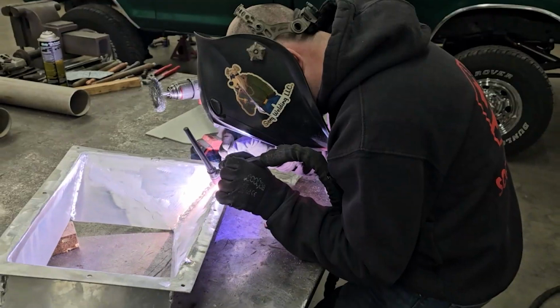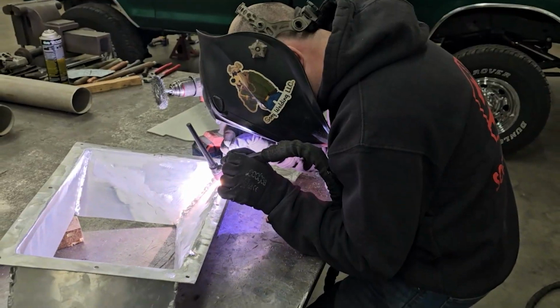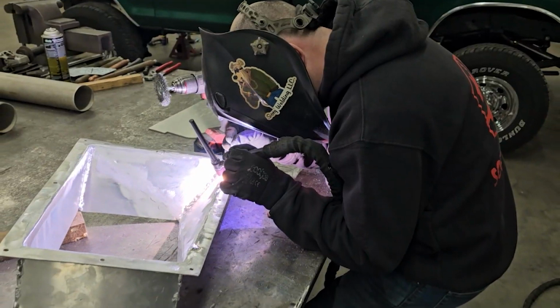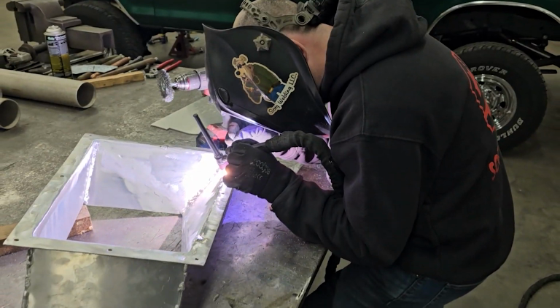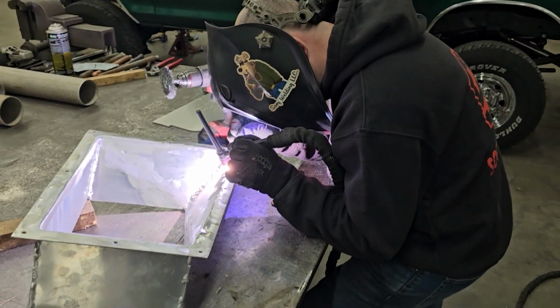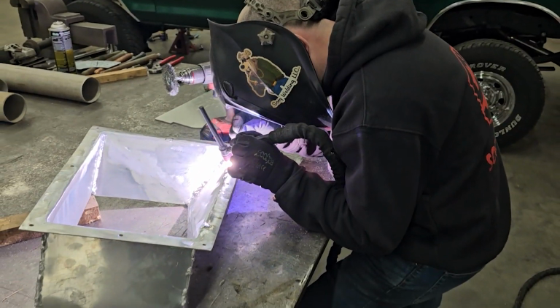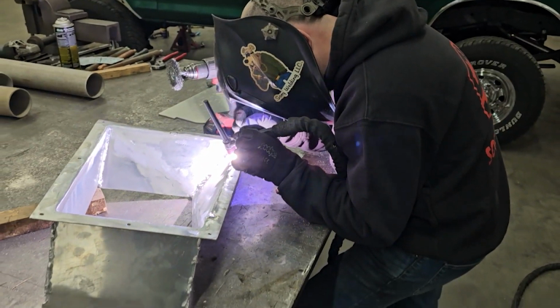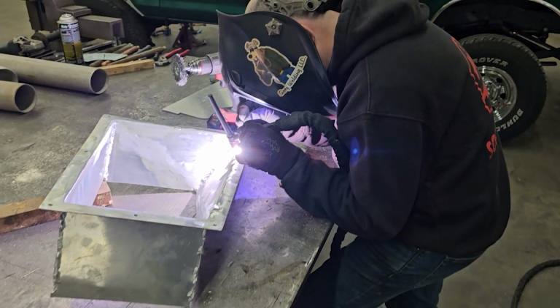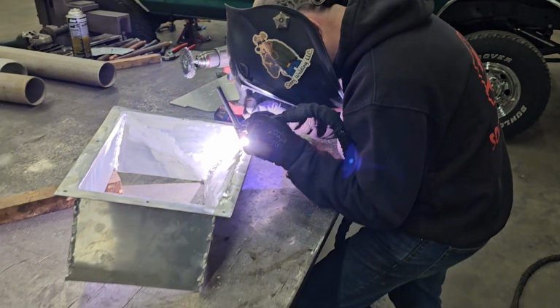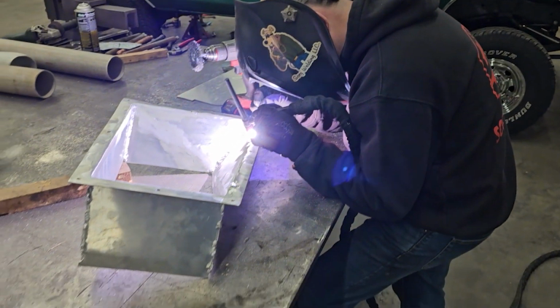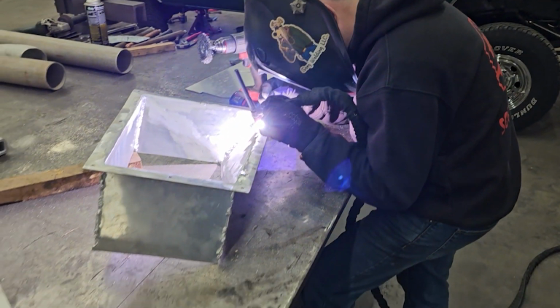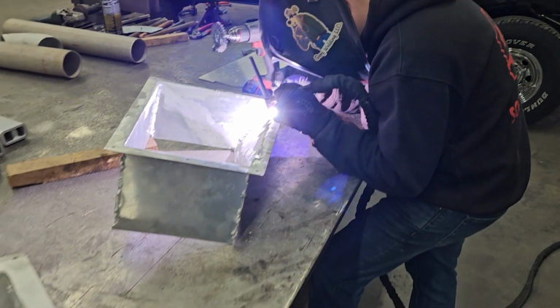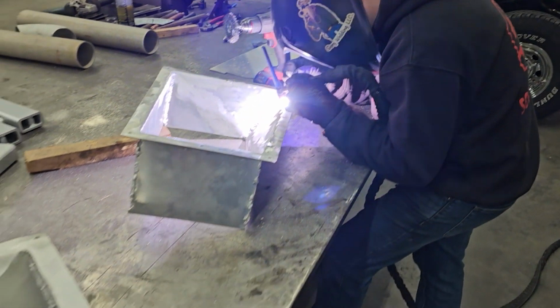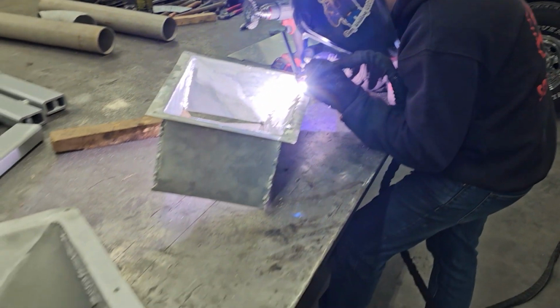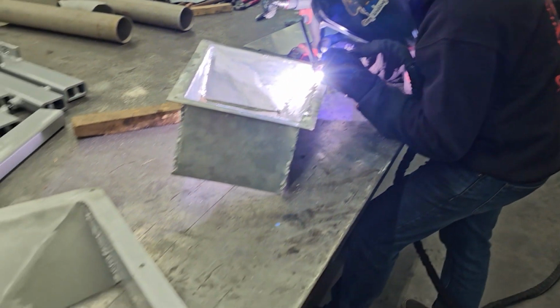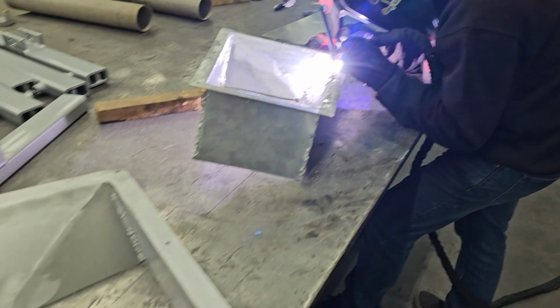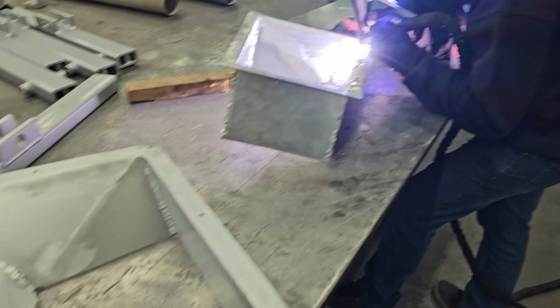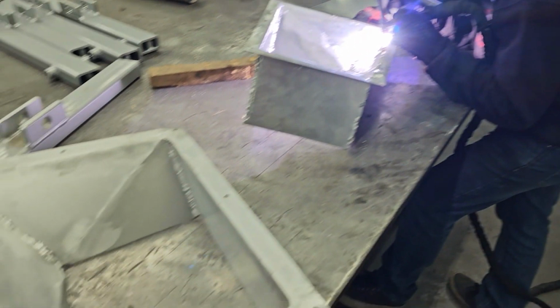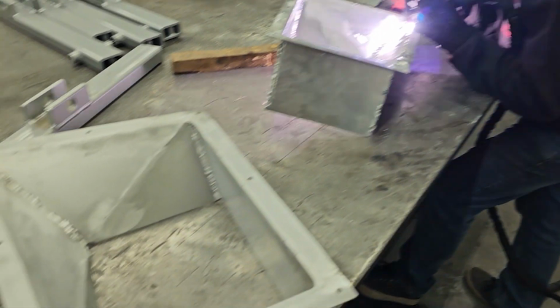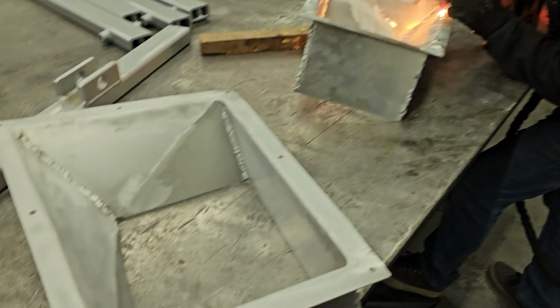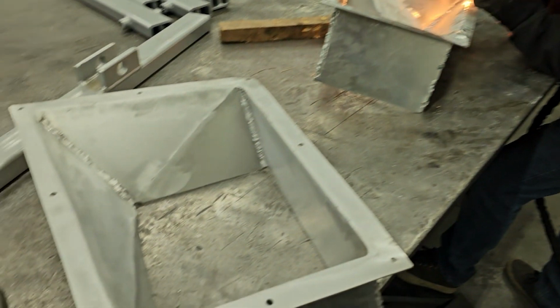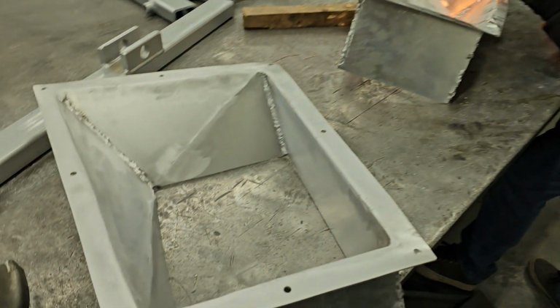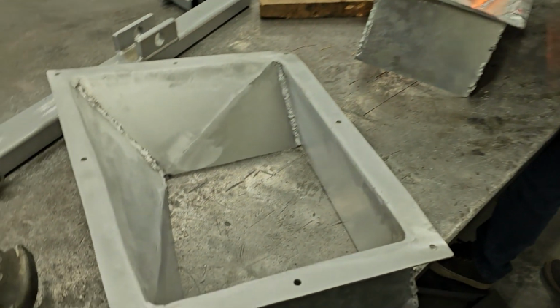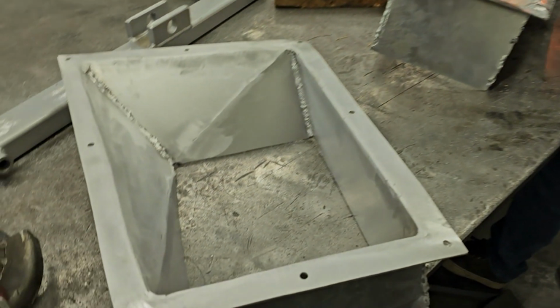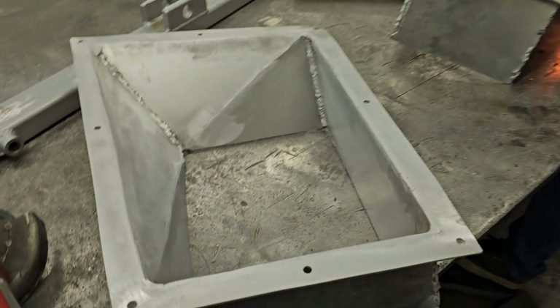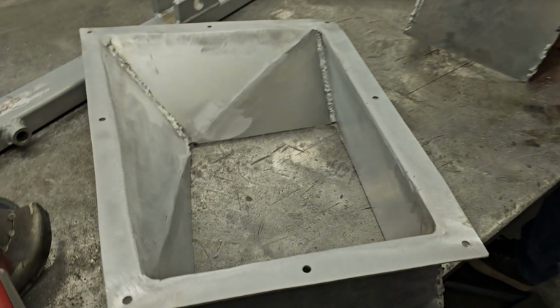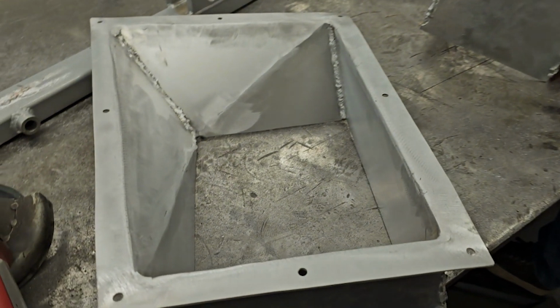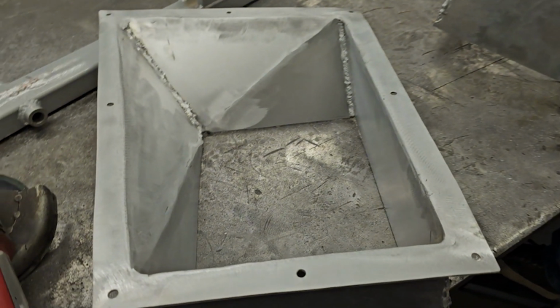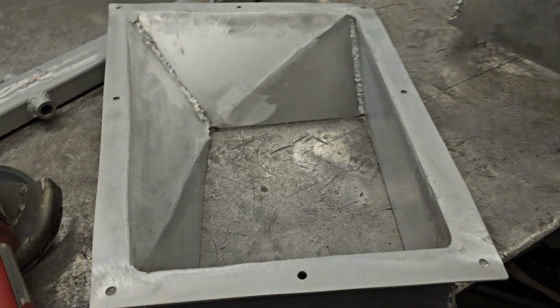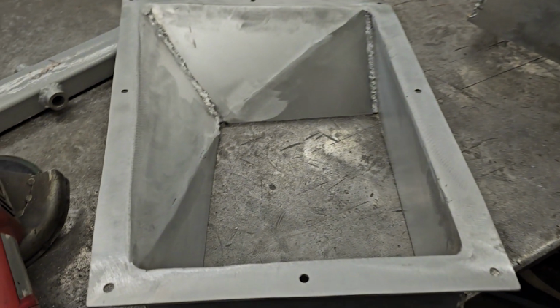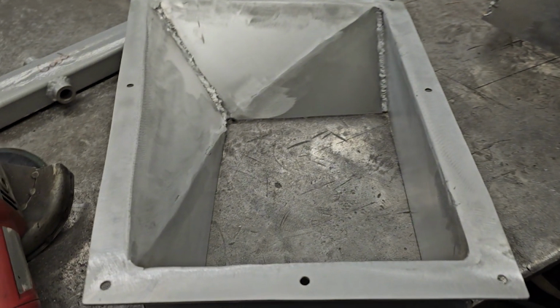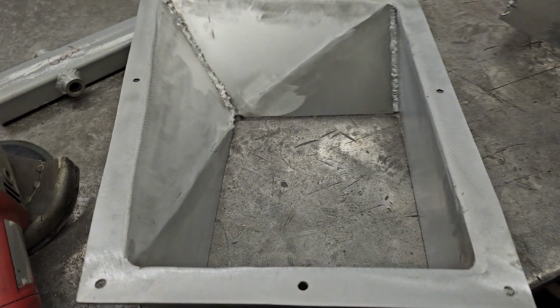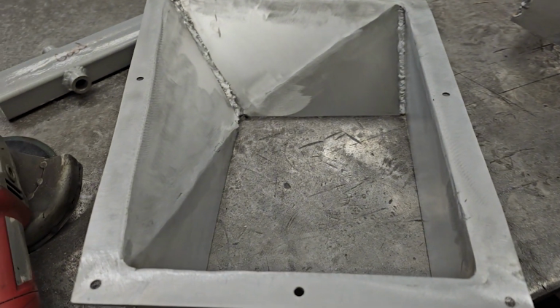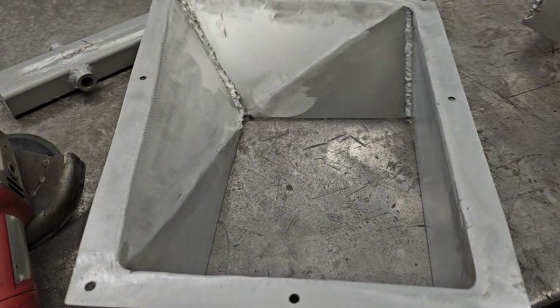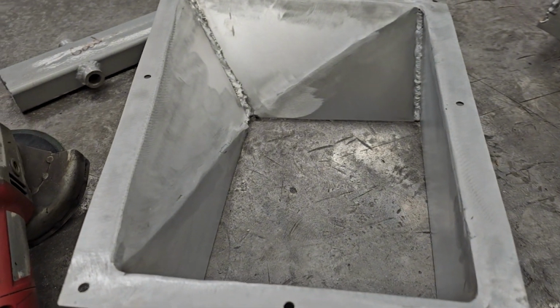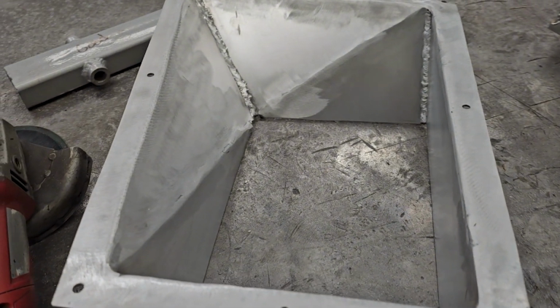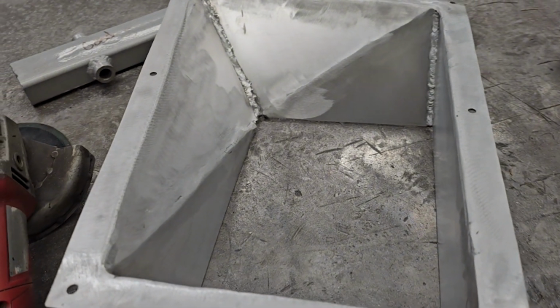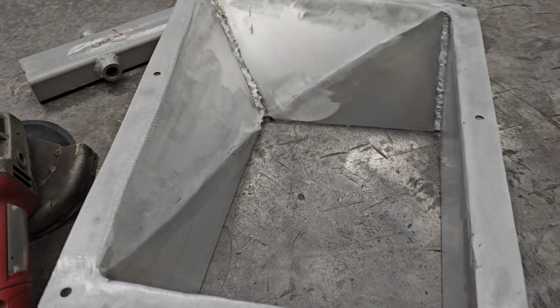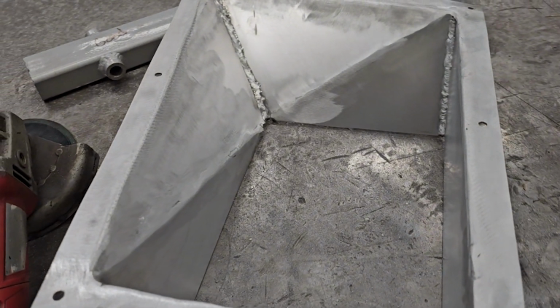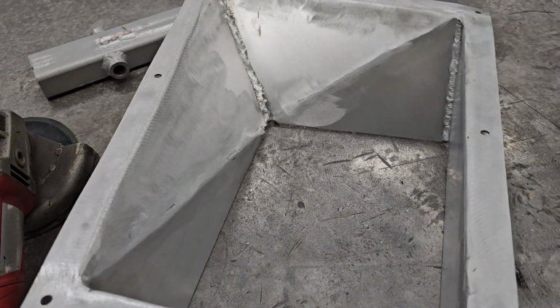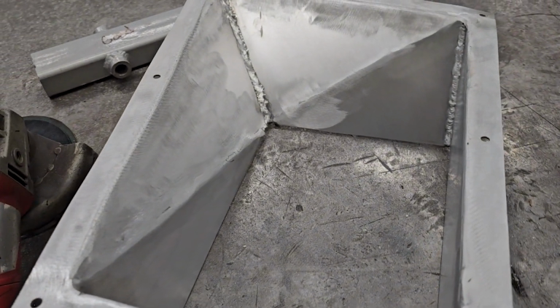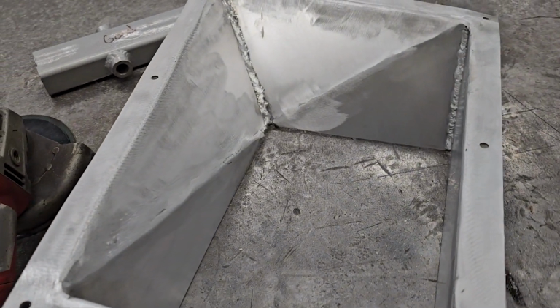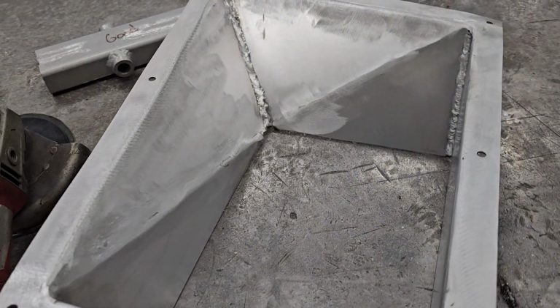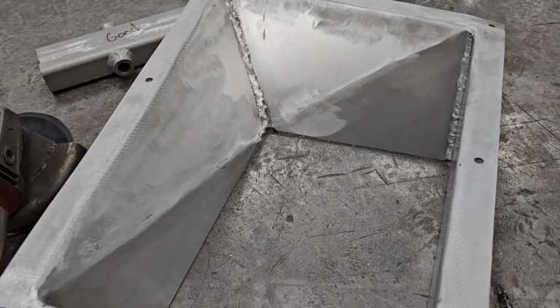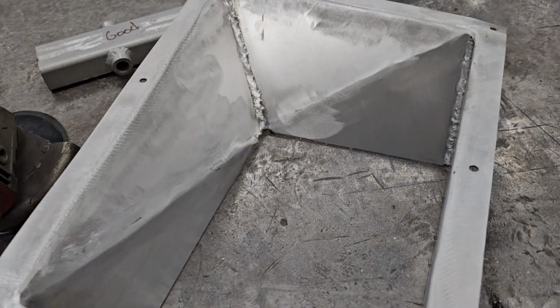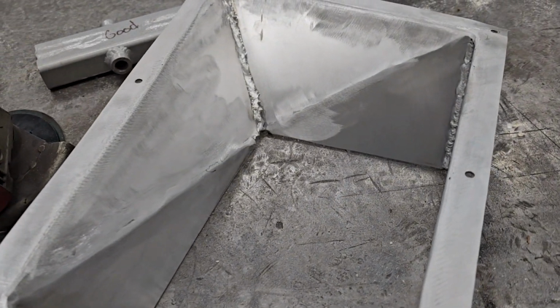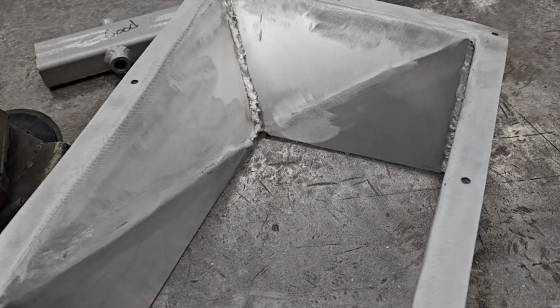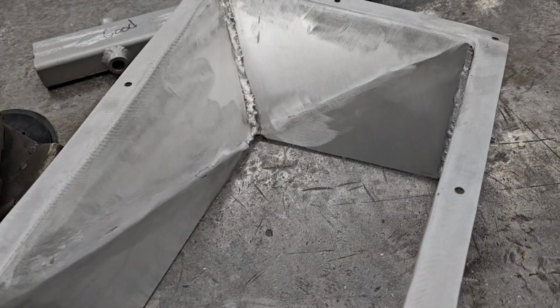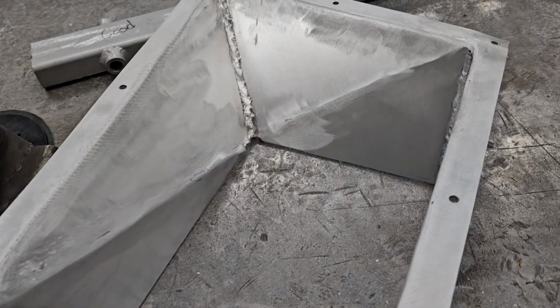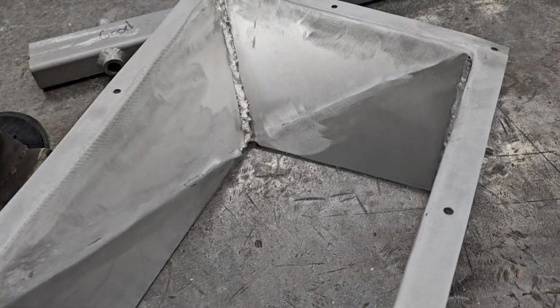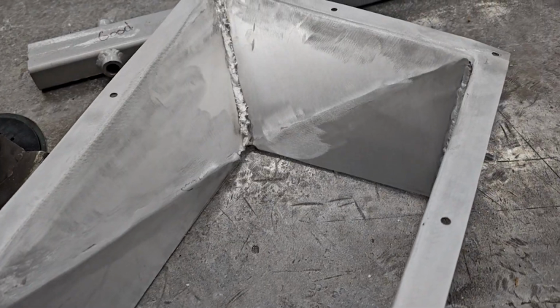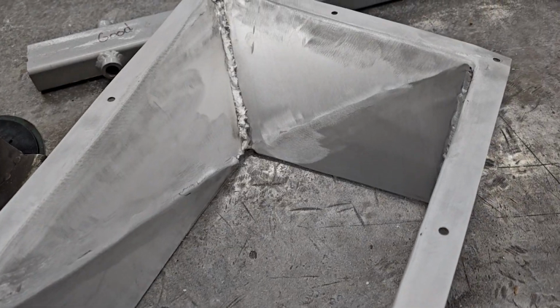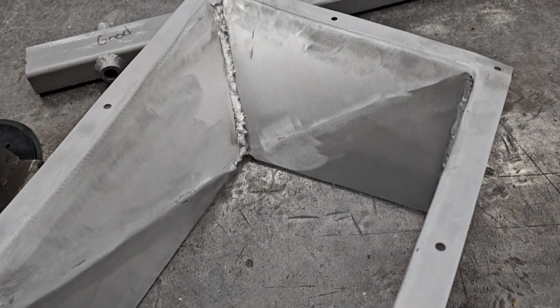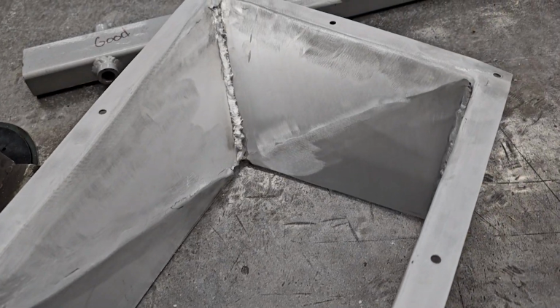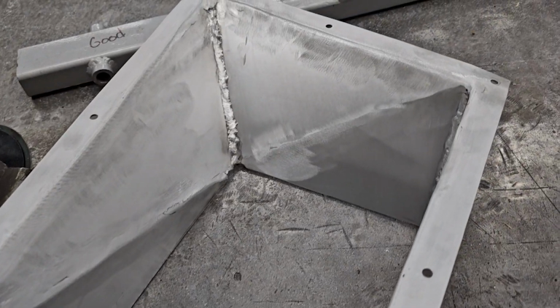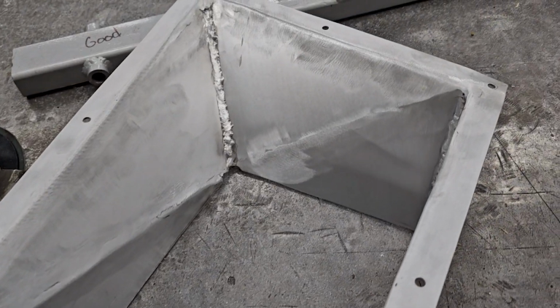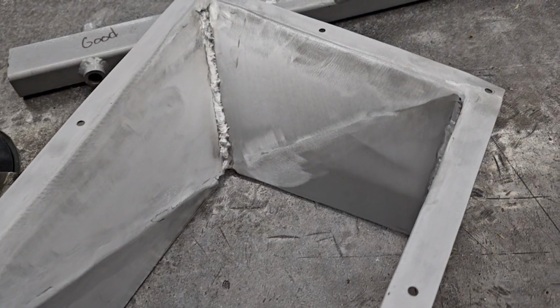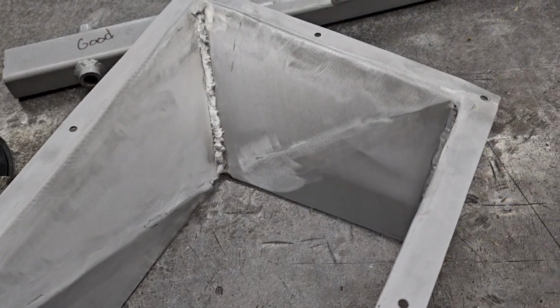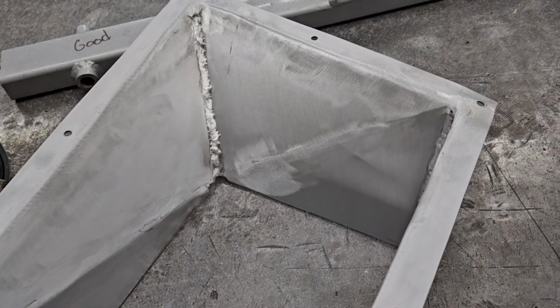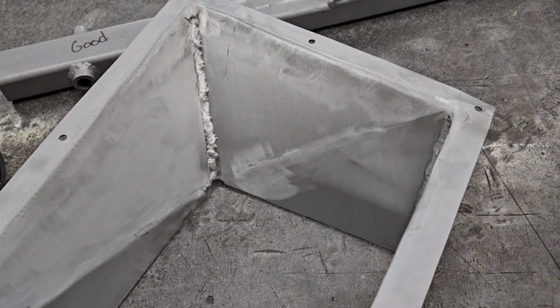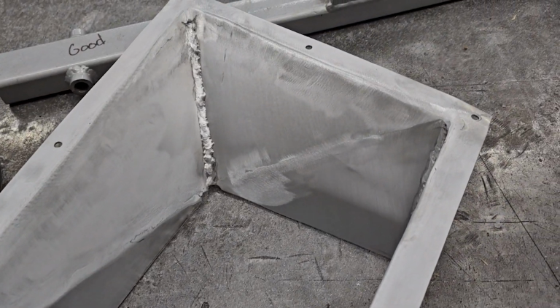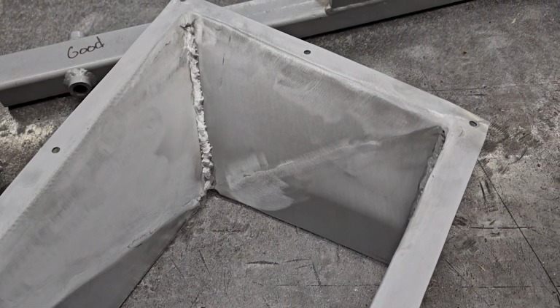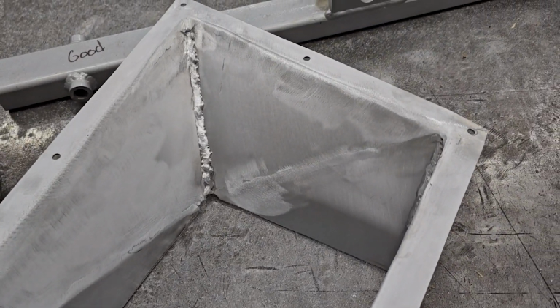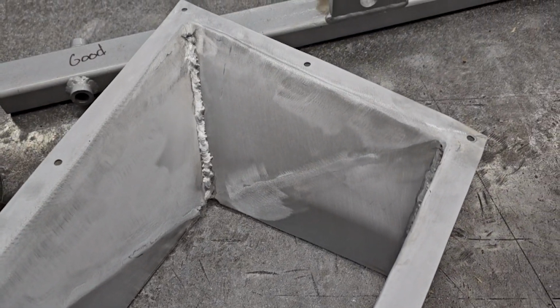Andi and I tag-teamed the upper shrouds. He was welding while I was grinding, and we got these things looking pretty good.